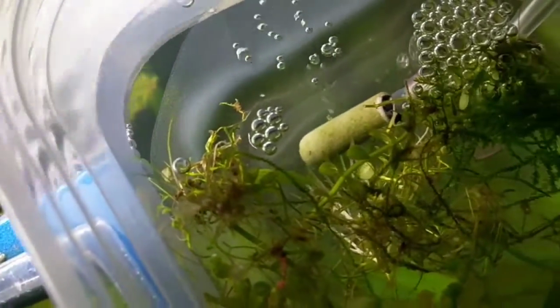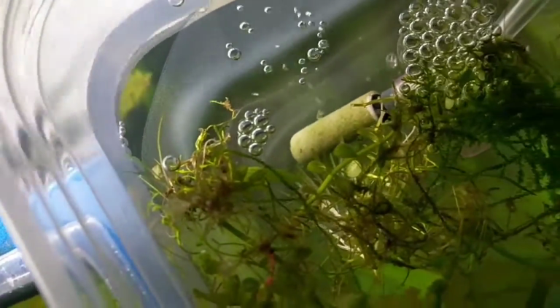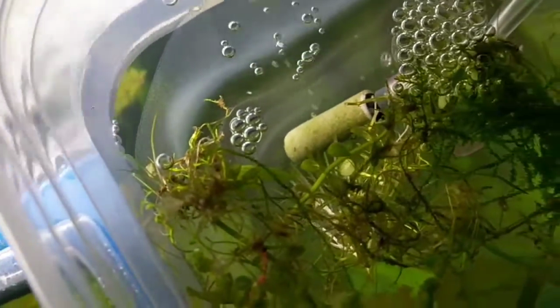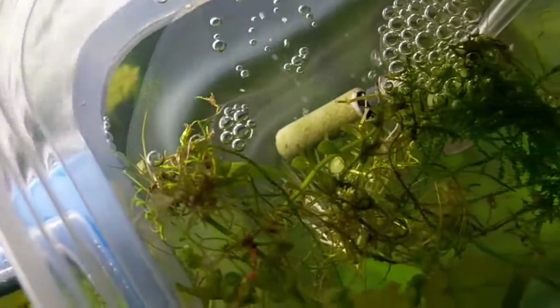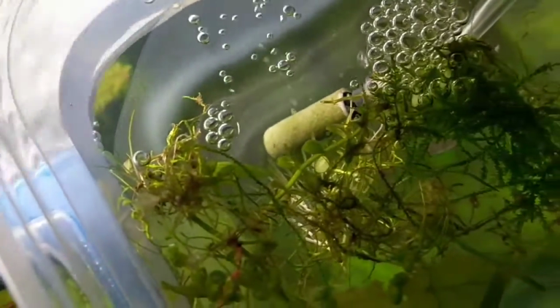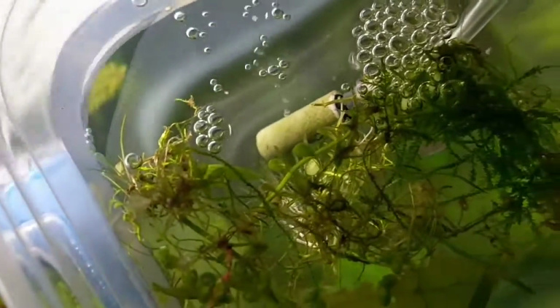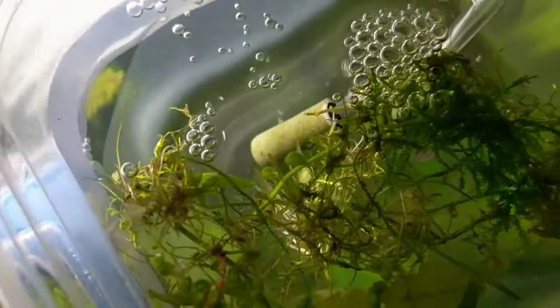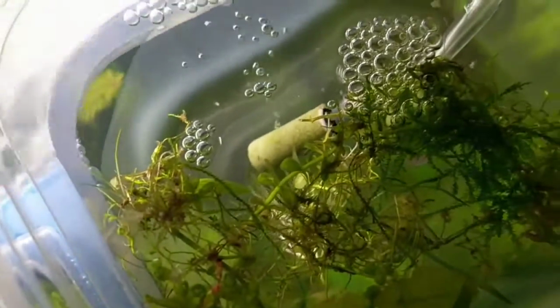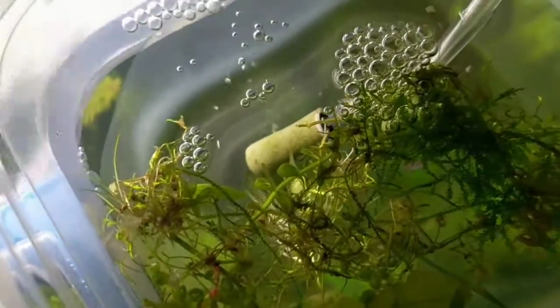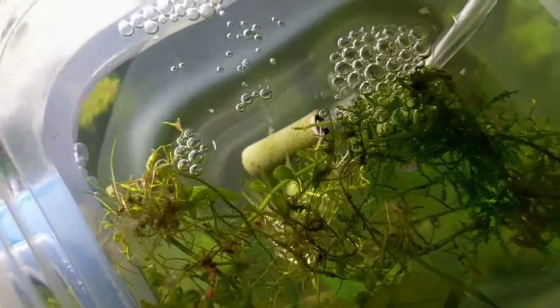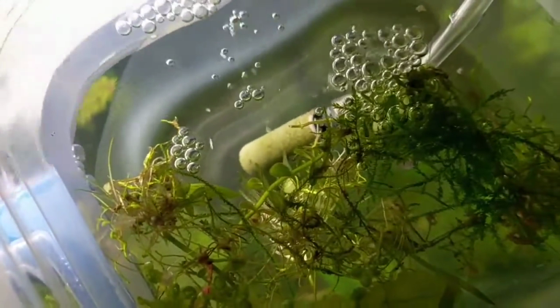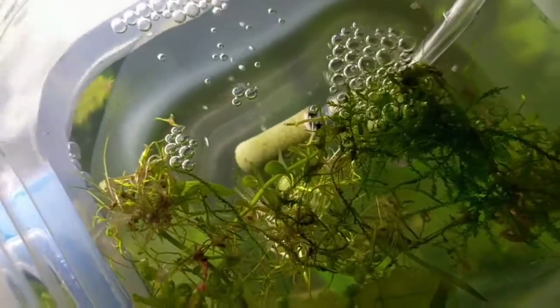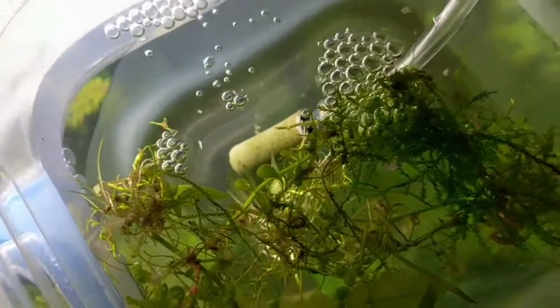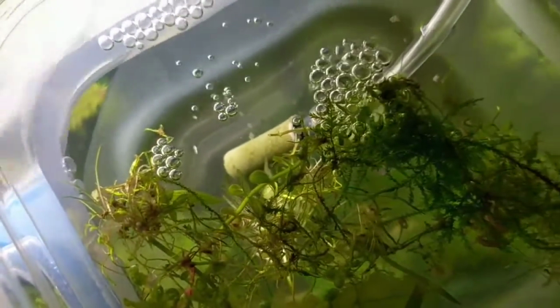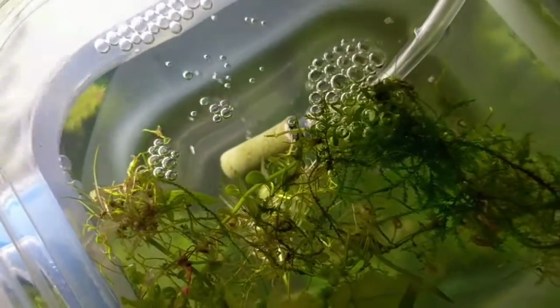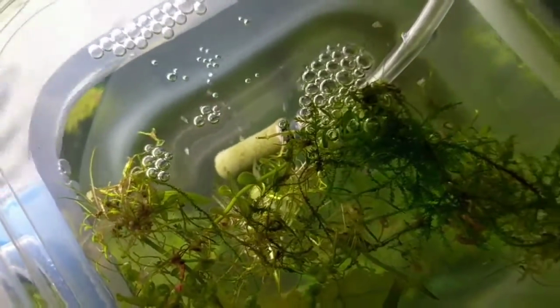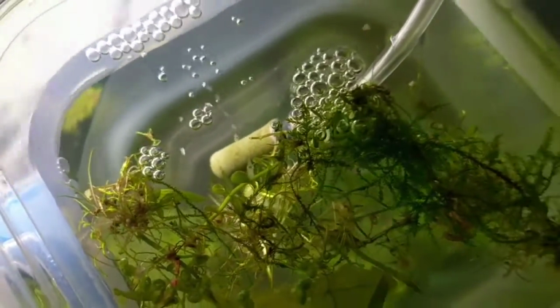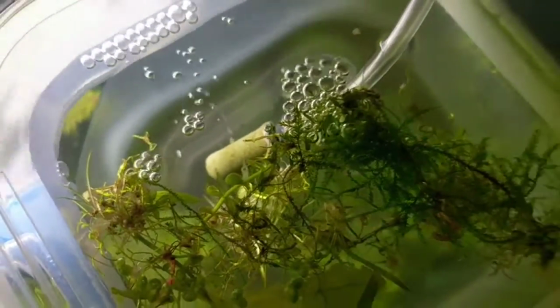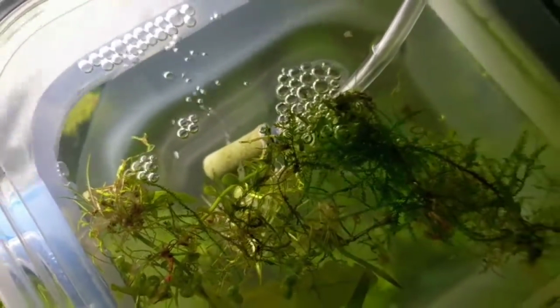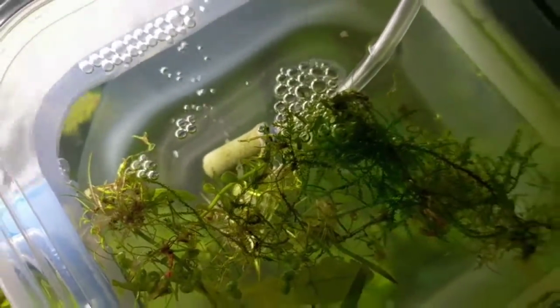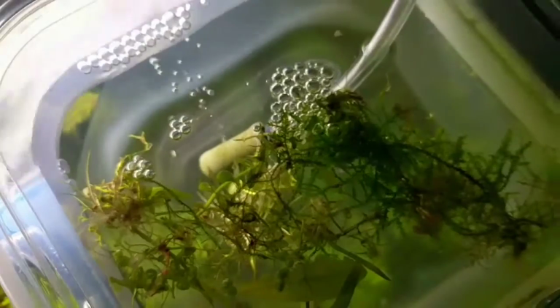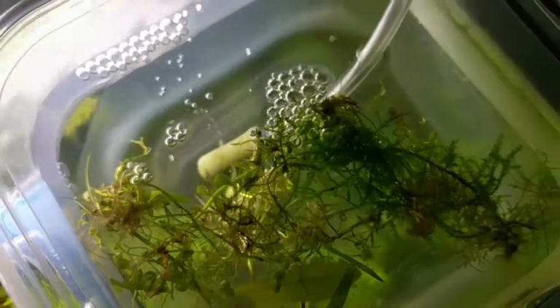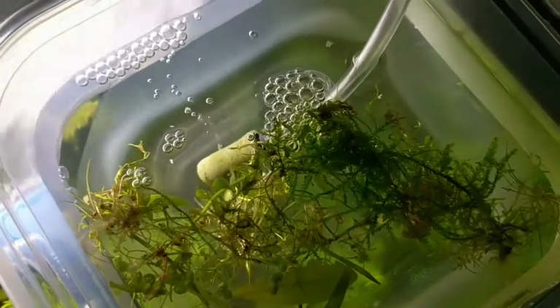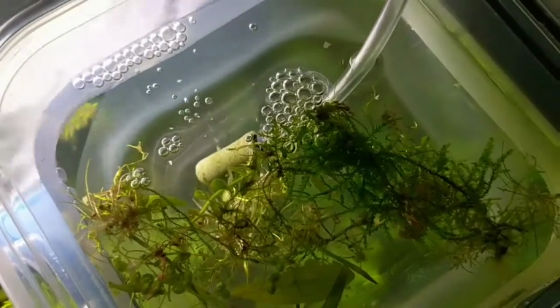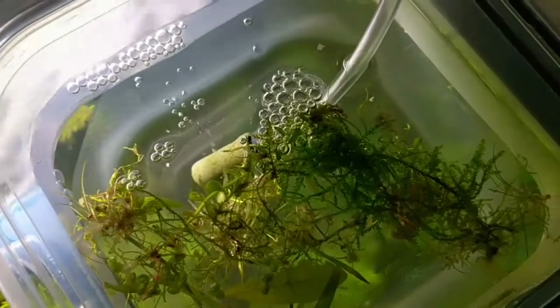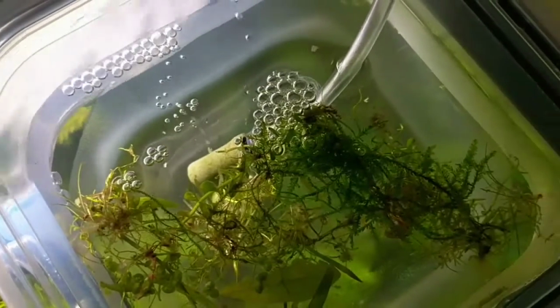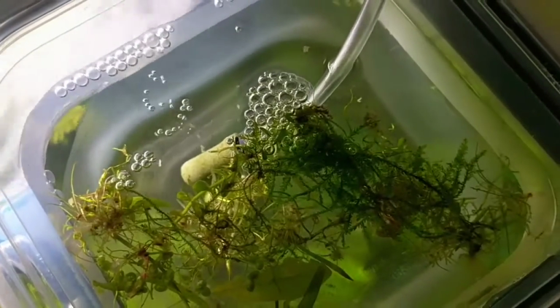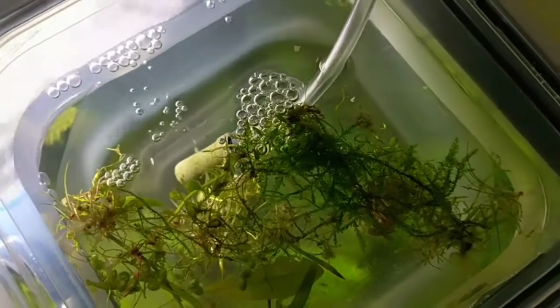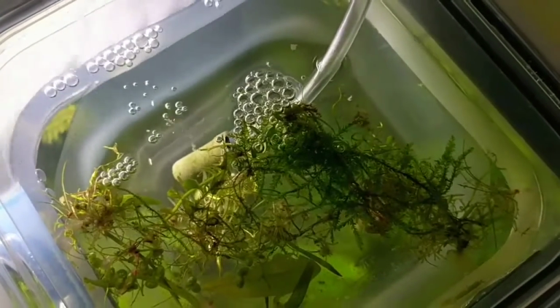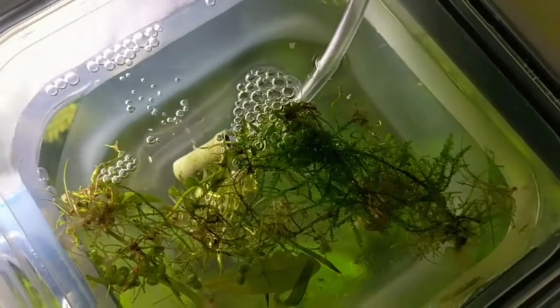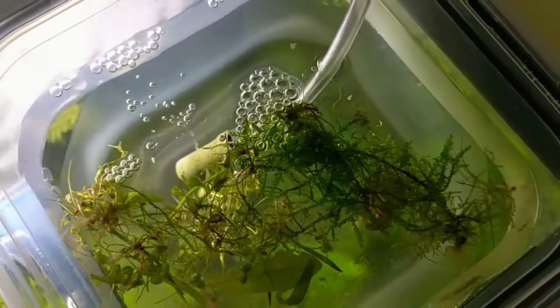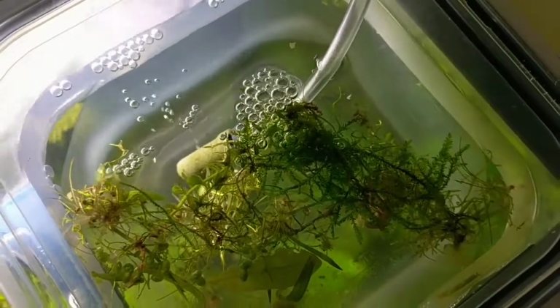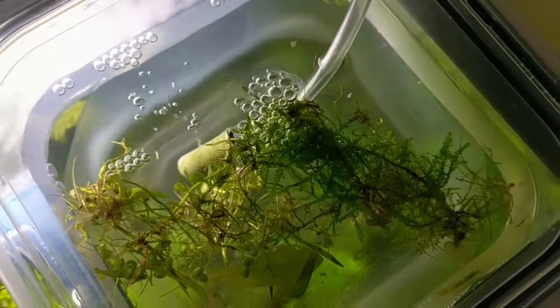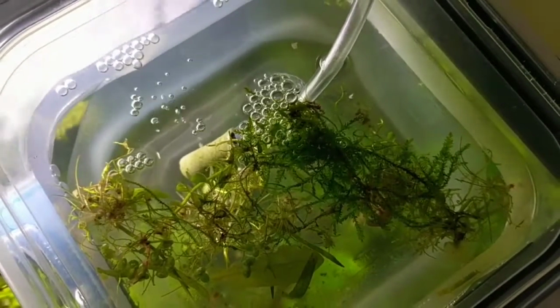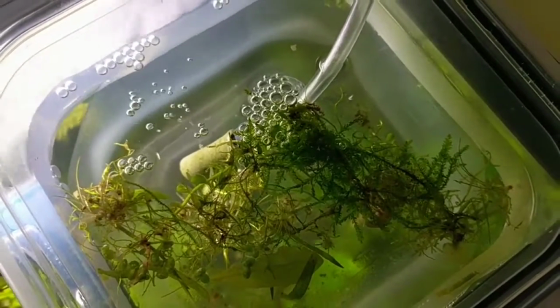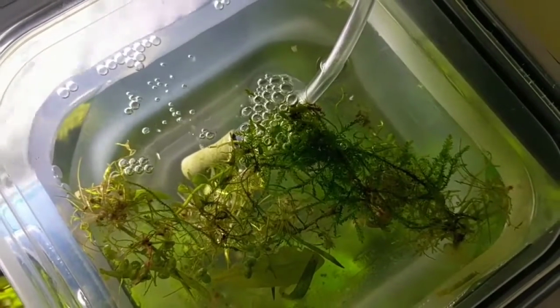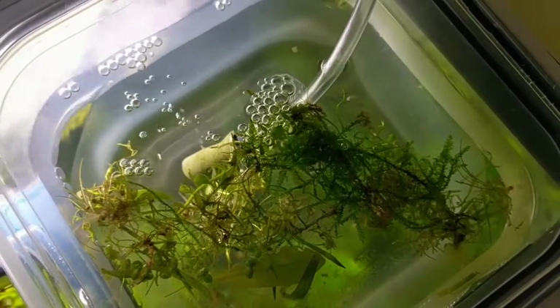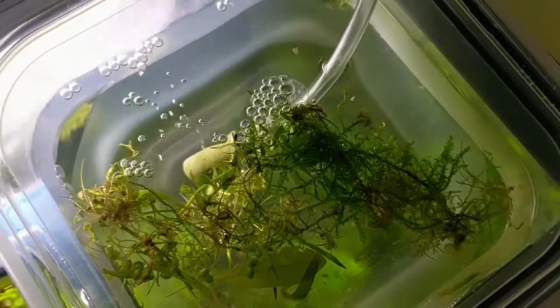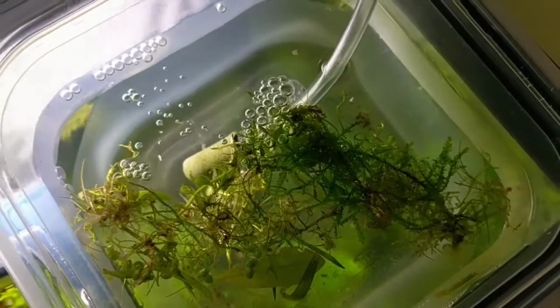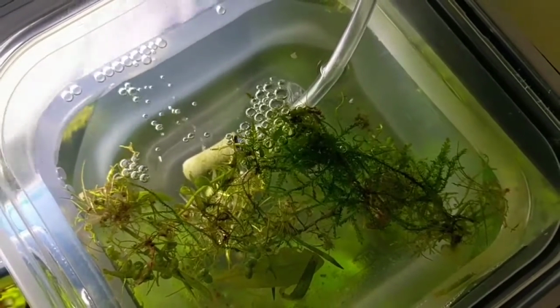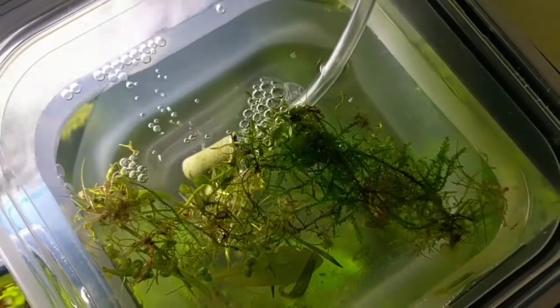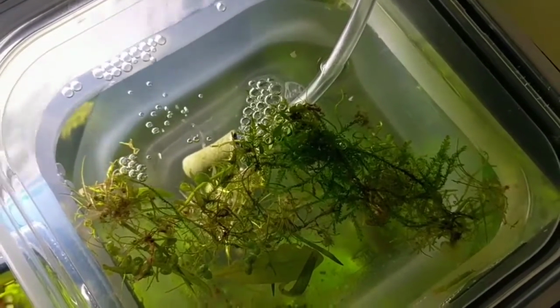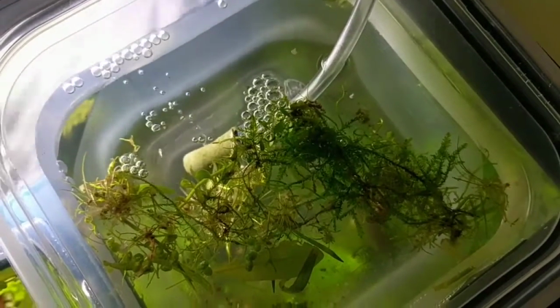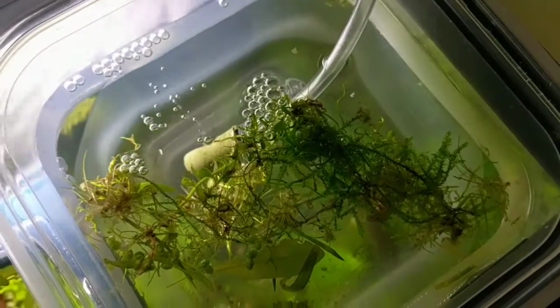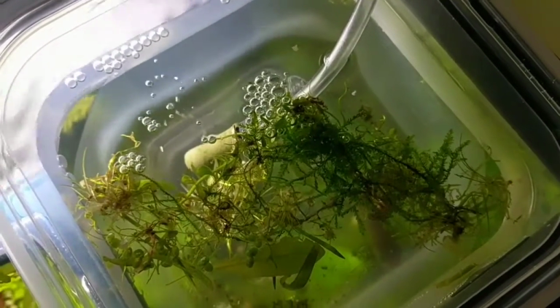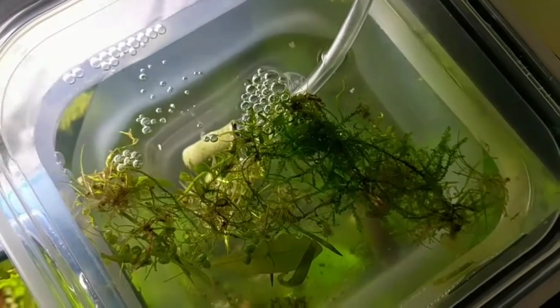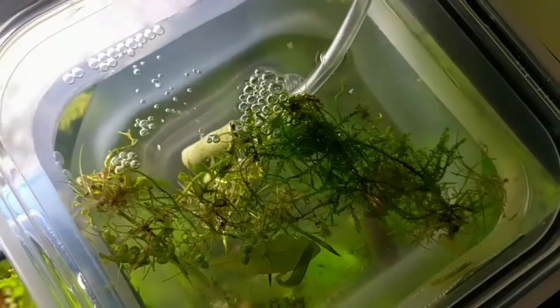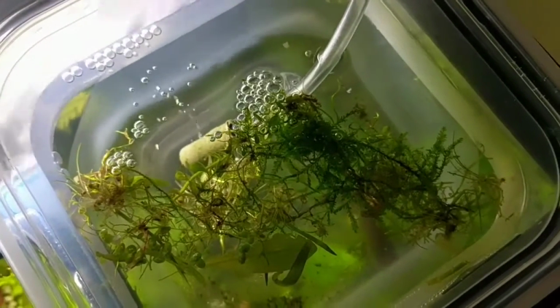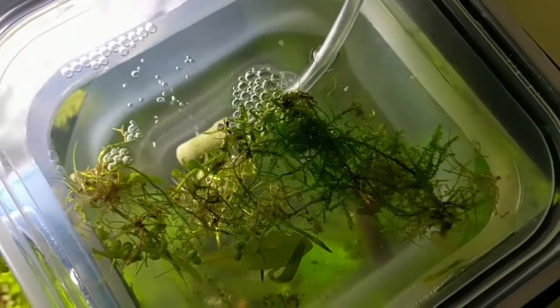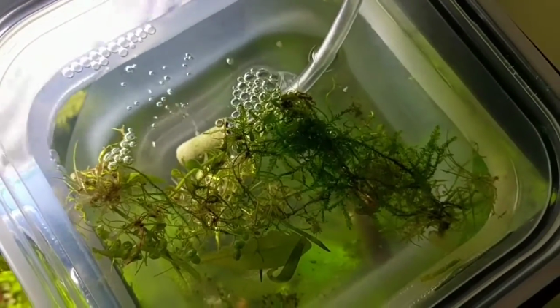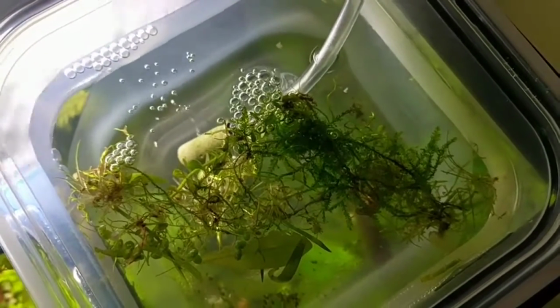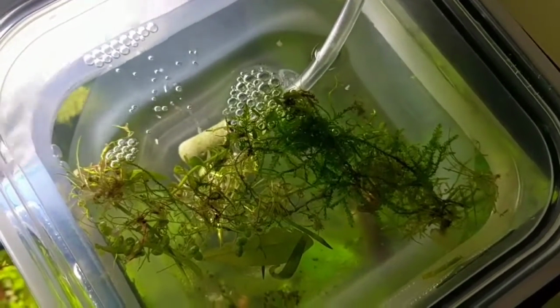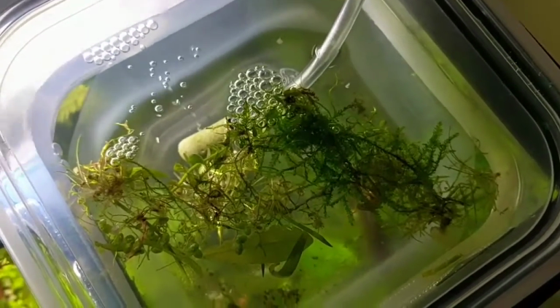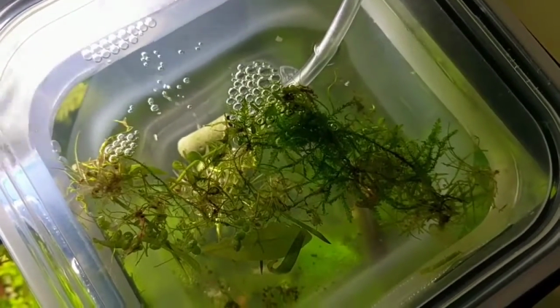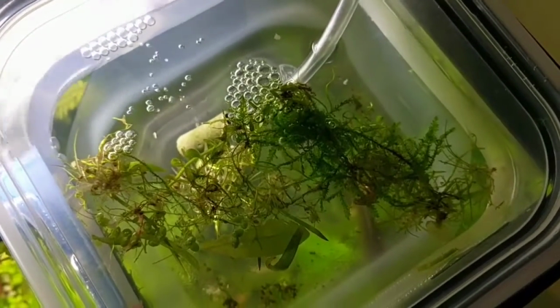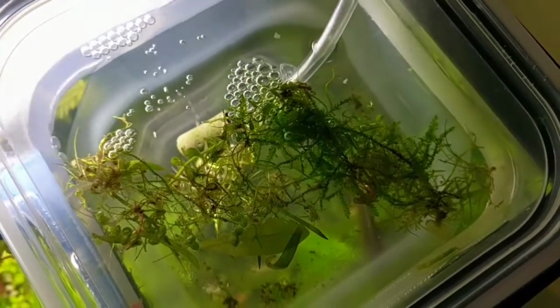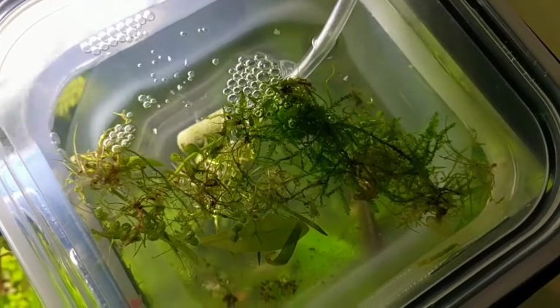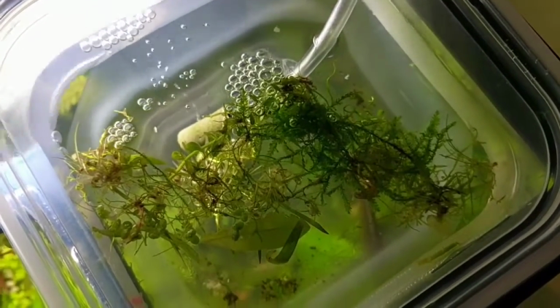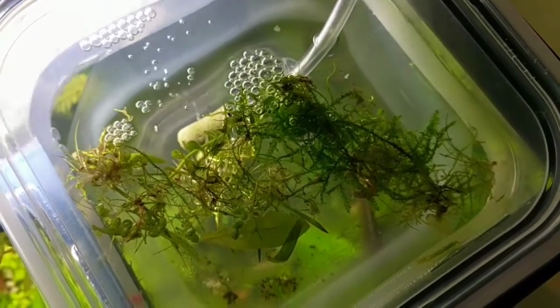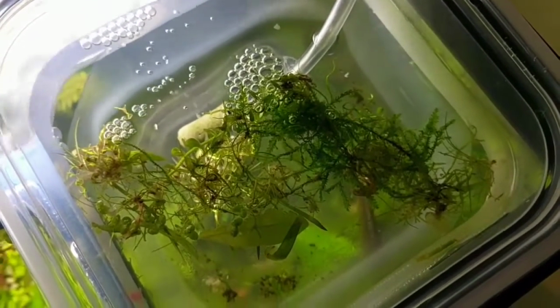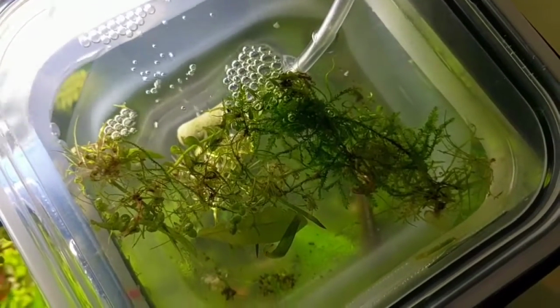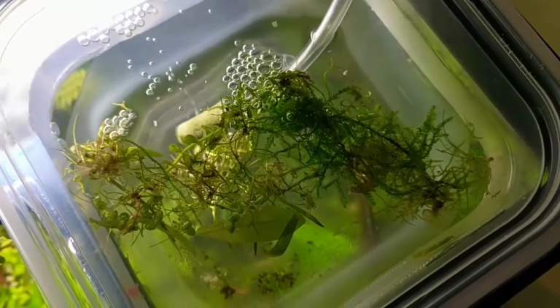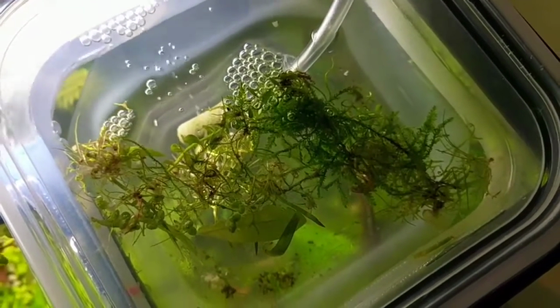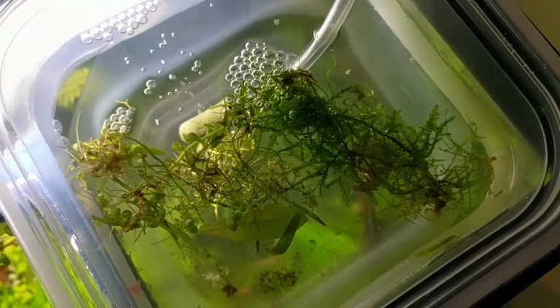Keeping the water warm, we'll do small water changes and I'll document all the stuff that we use to feed them. Thanks for watching.